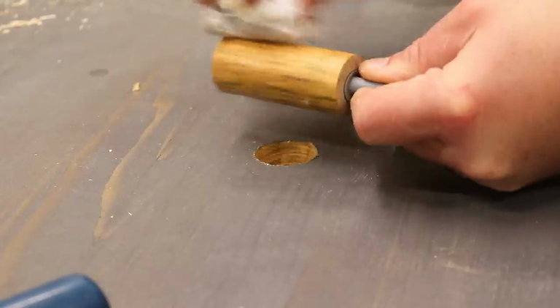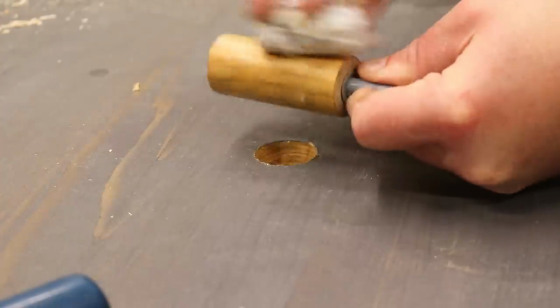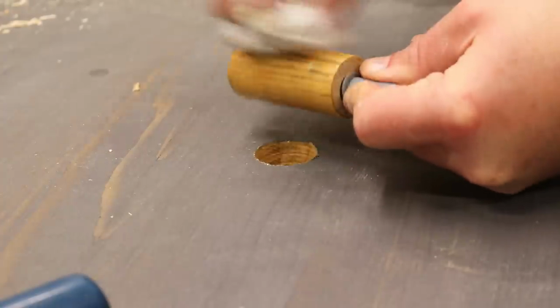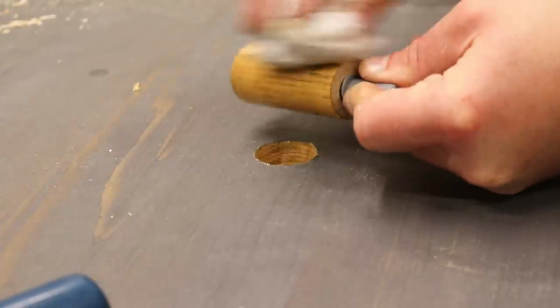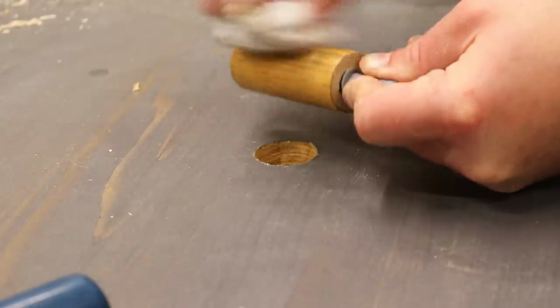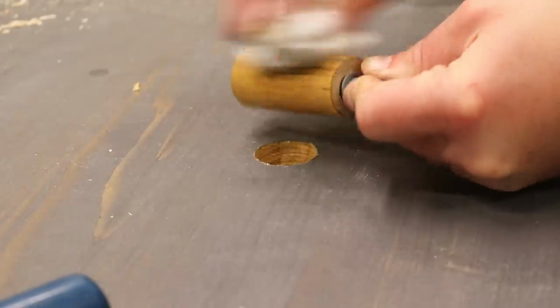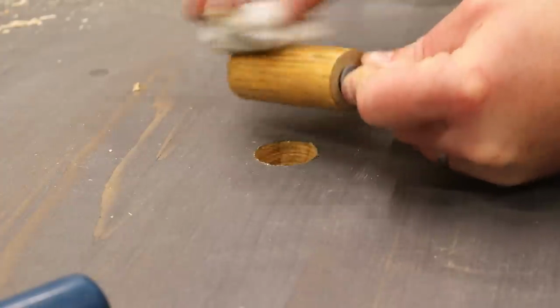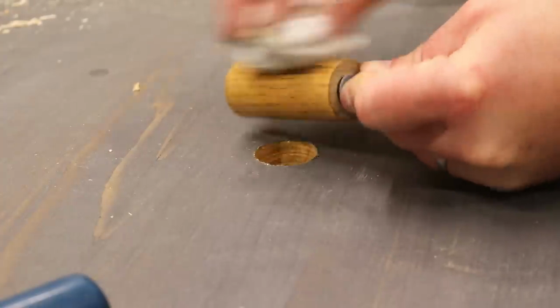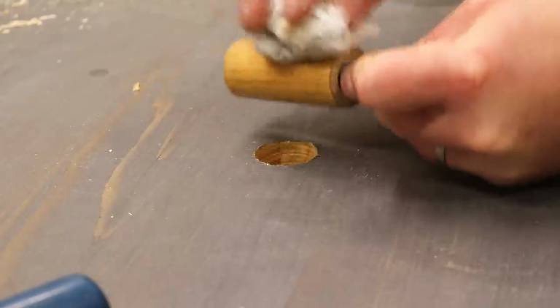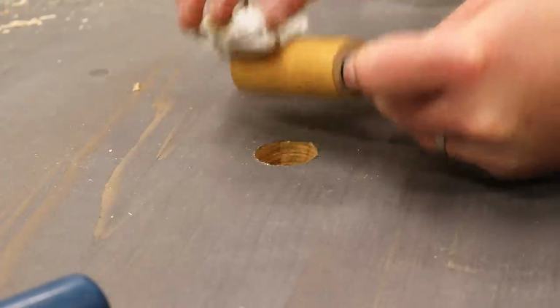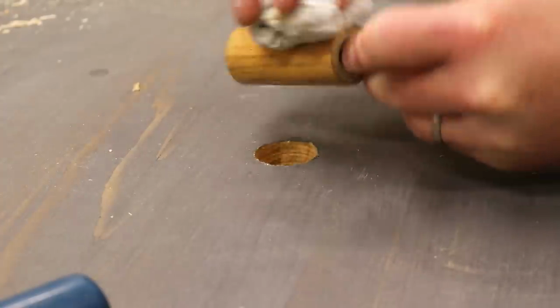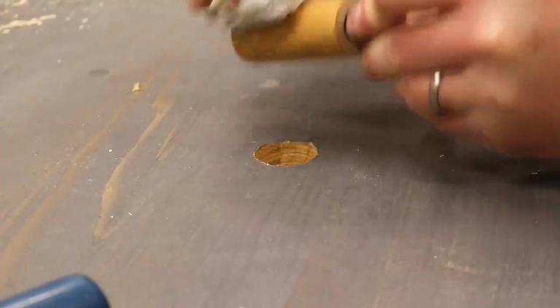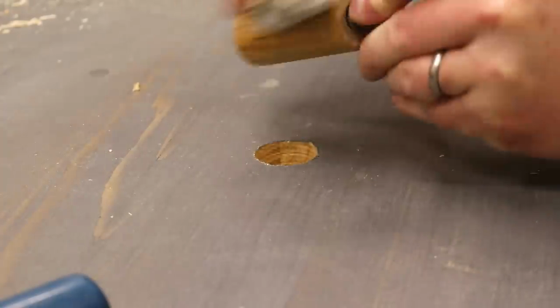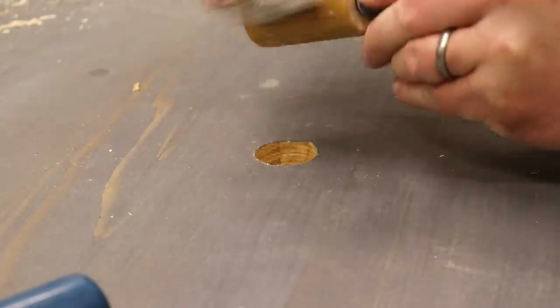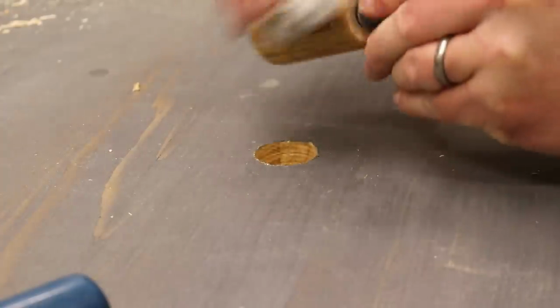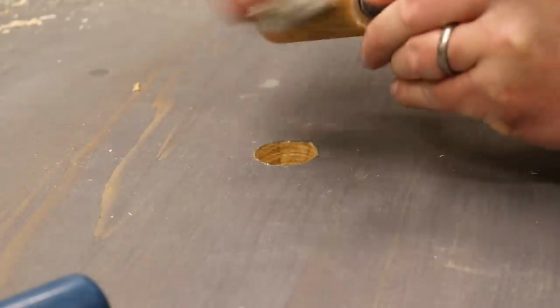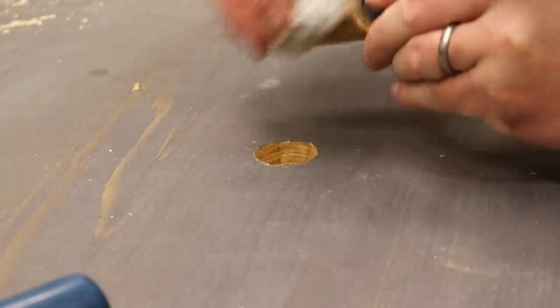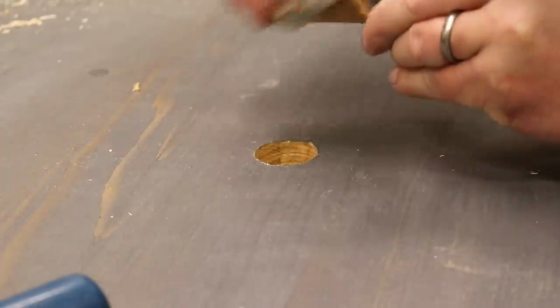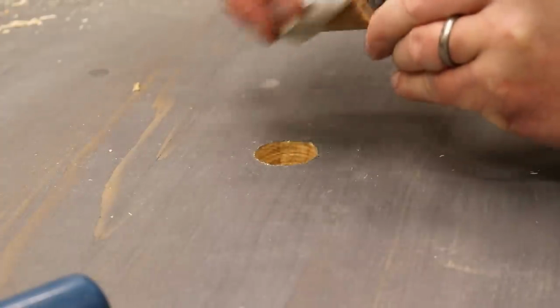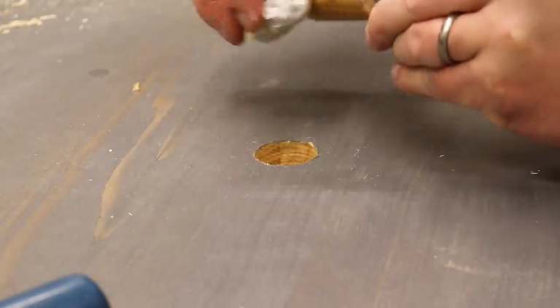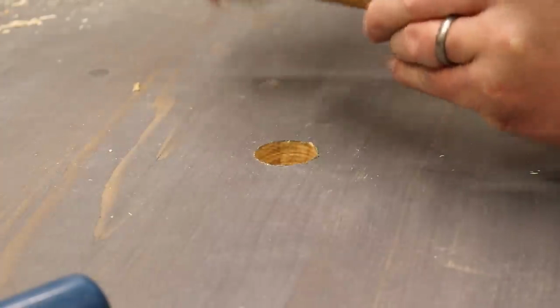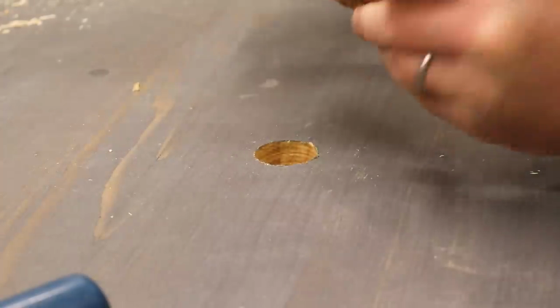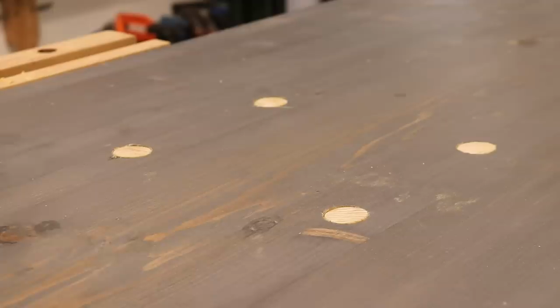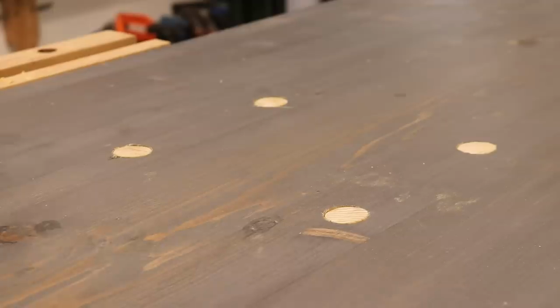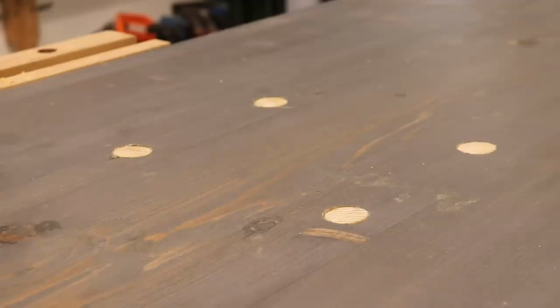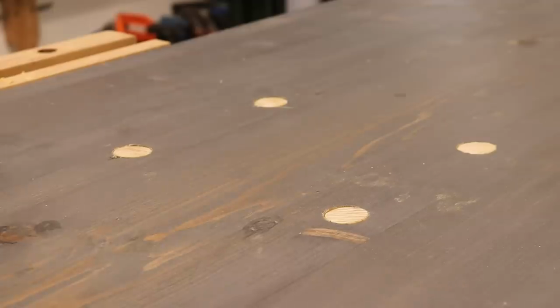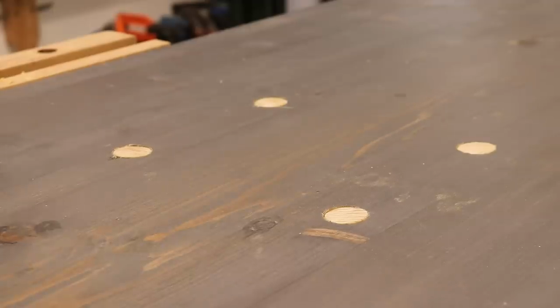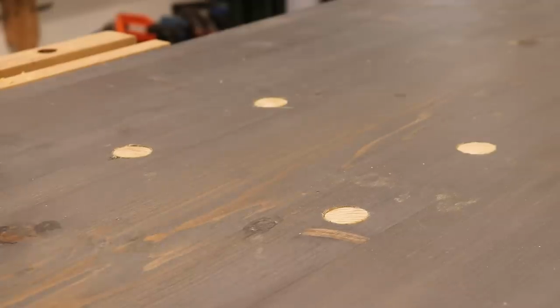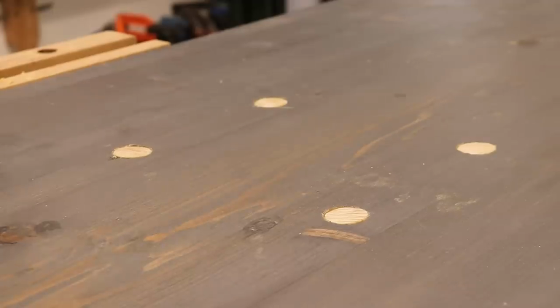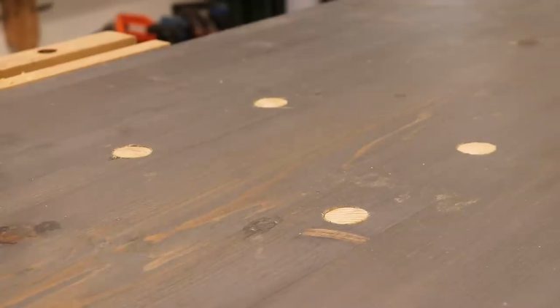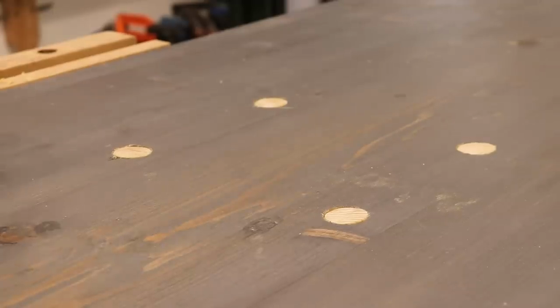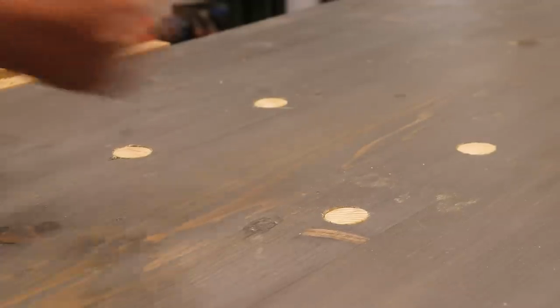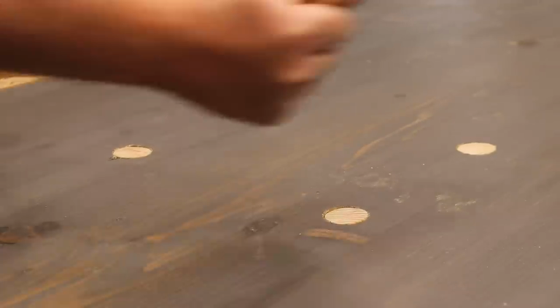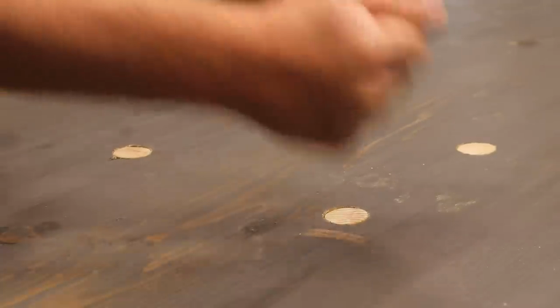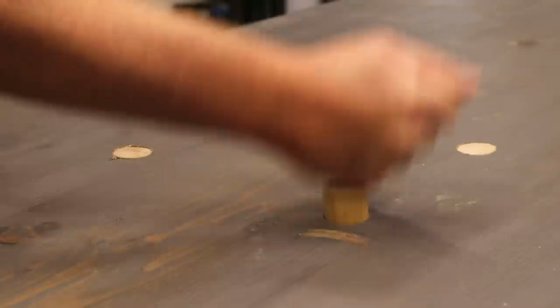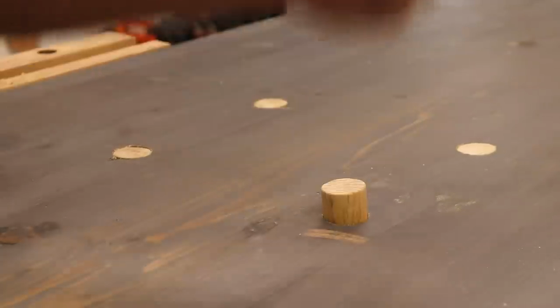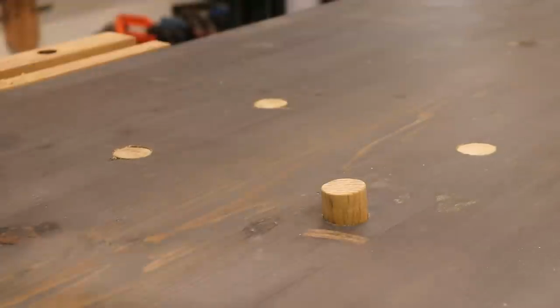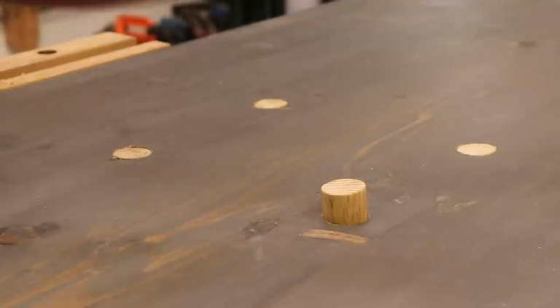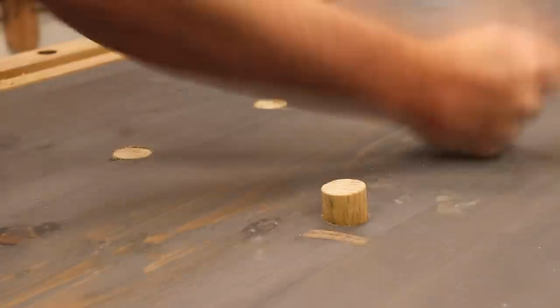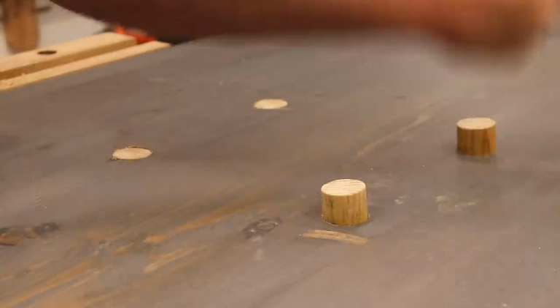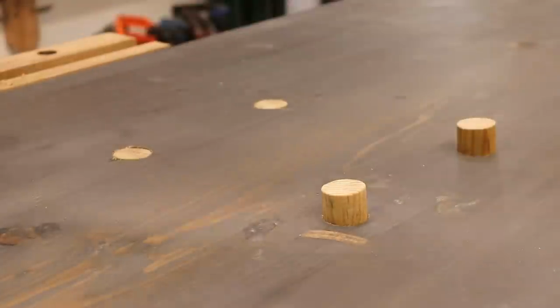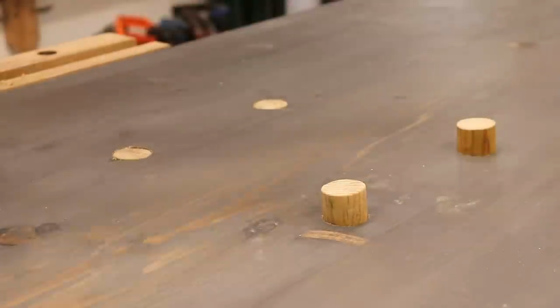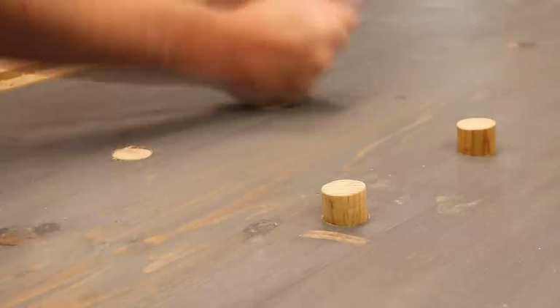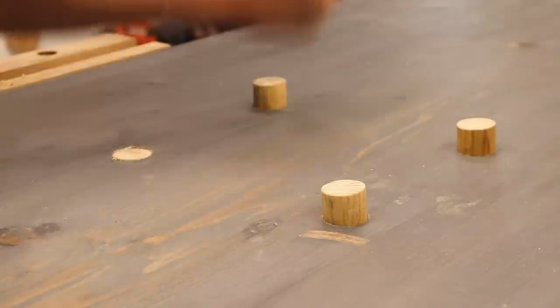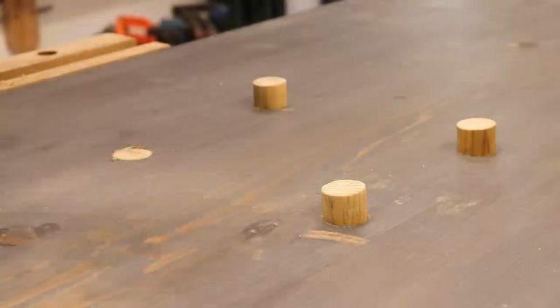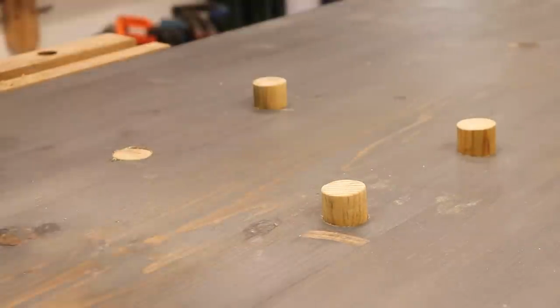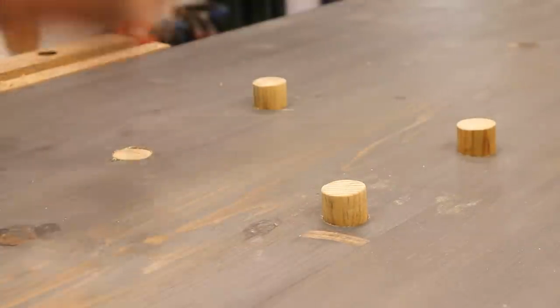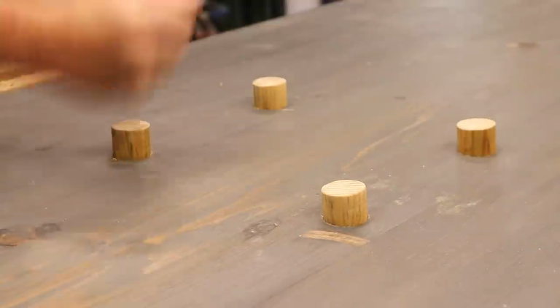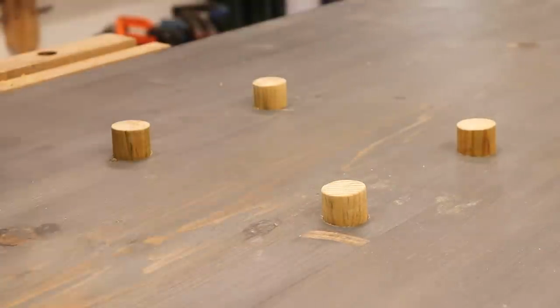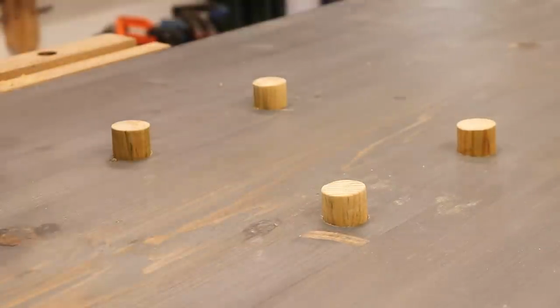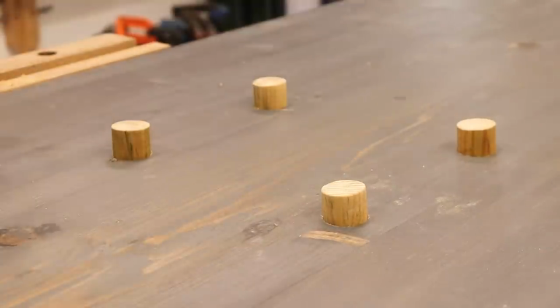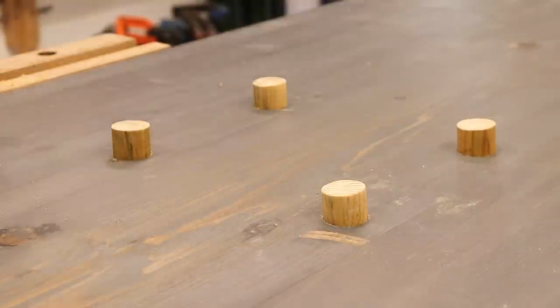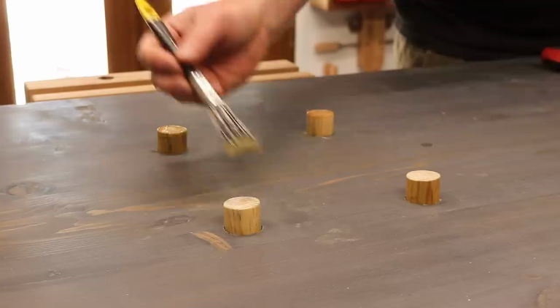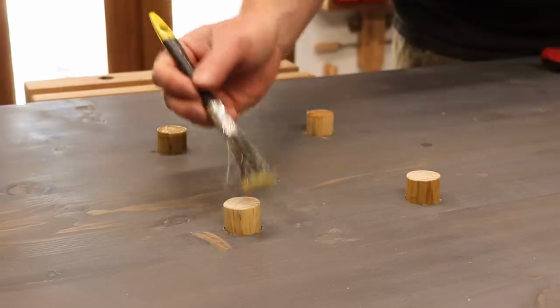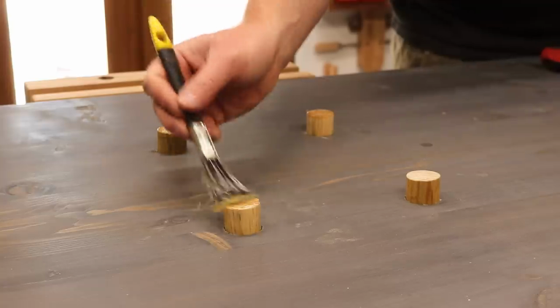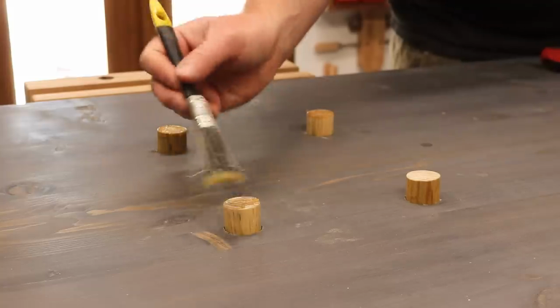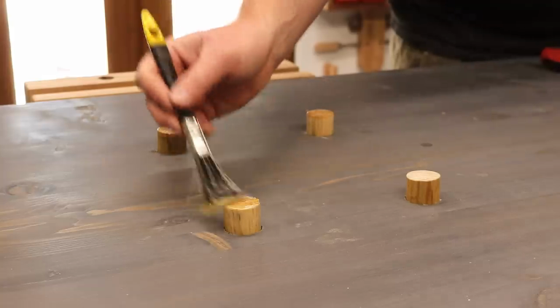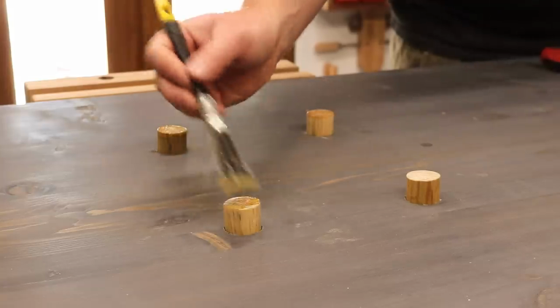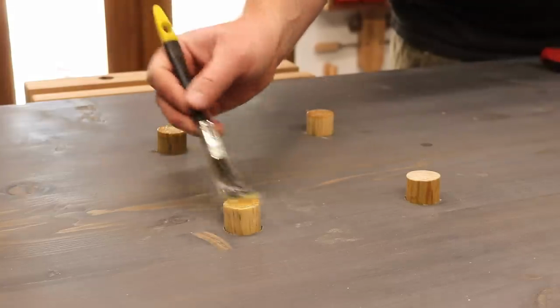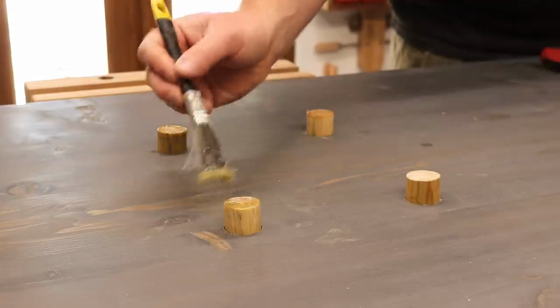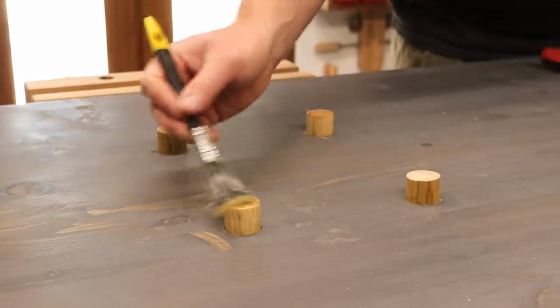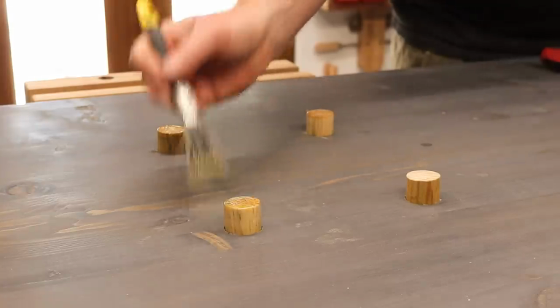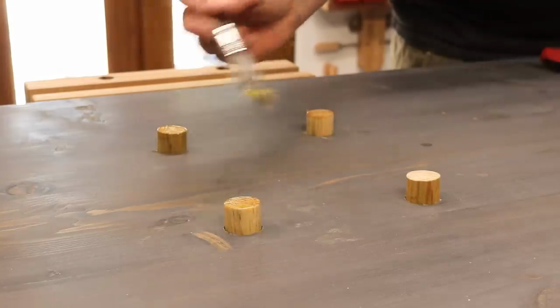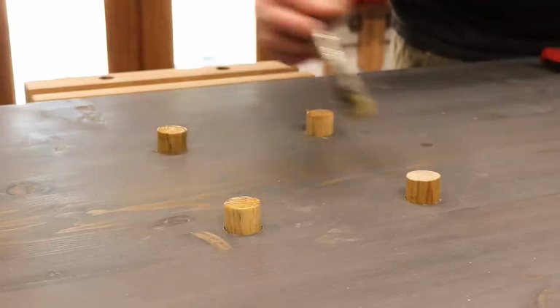I also applied it to the sides of the dogs, and for the top end grain I'm adding hard wax oil which is the same finish I used on the worktop.